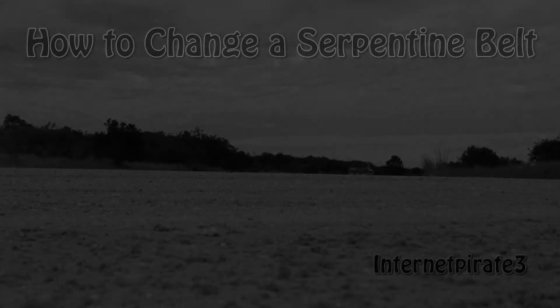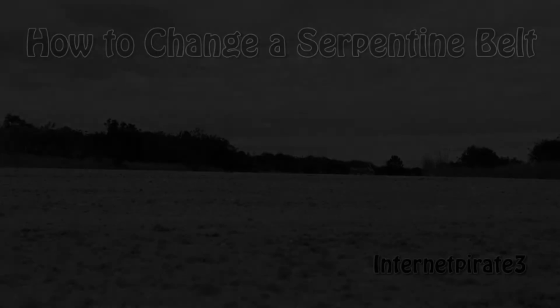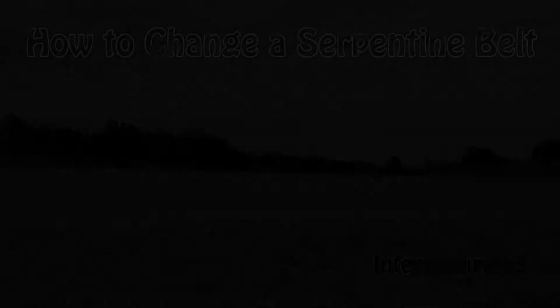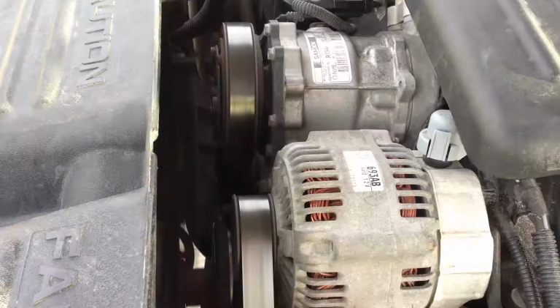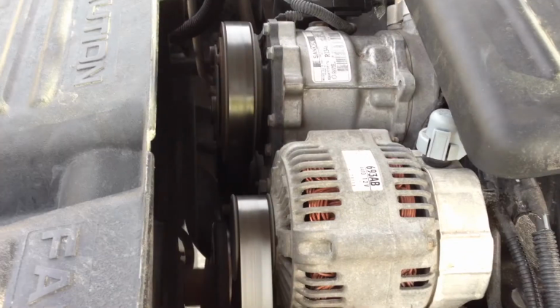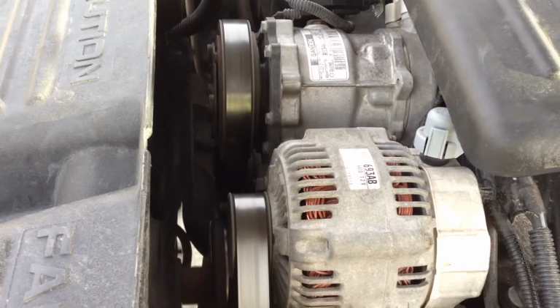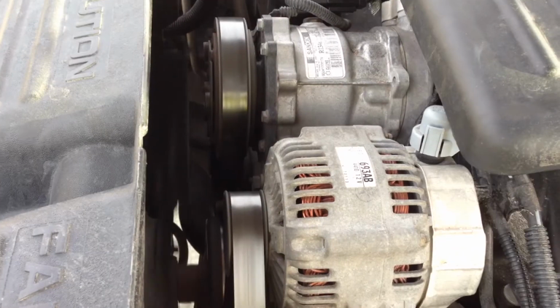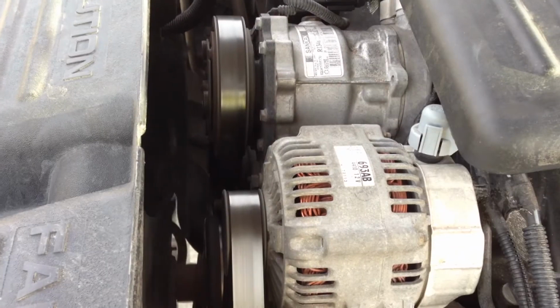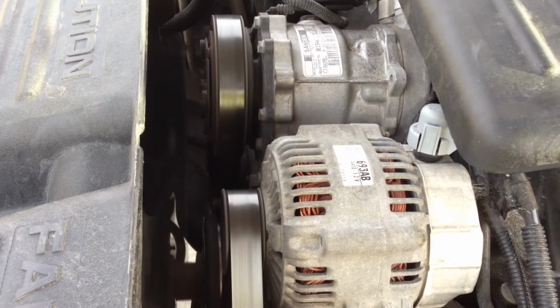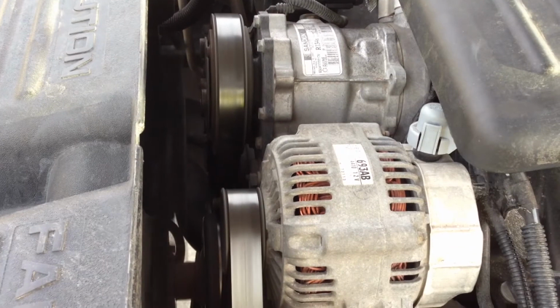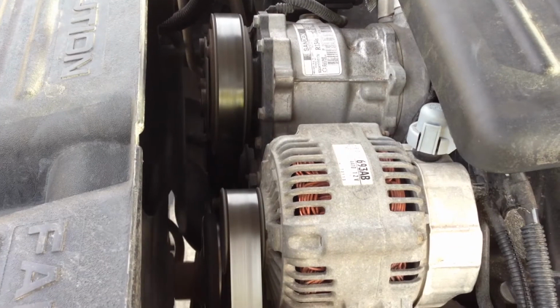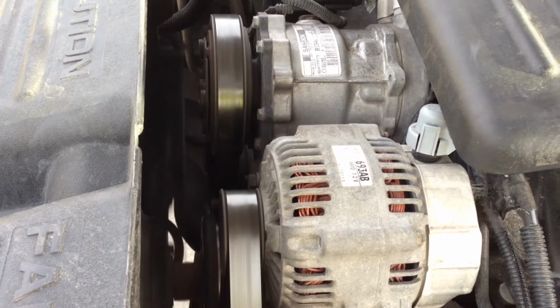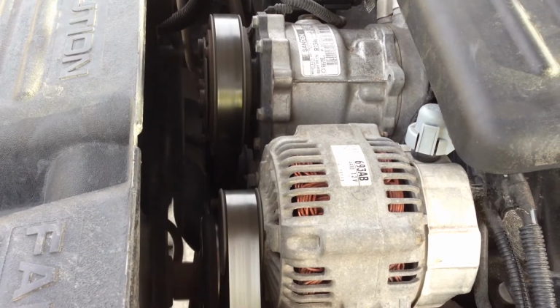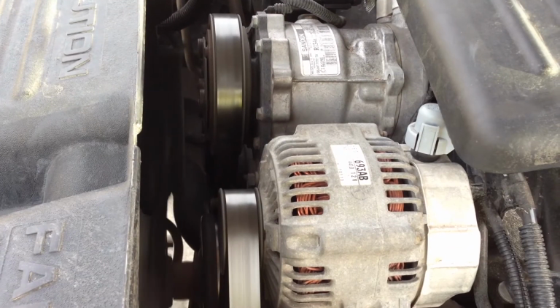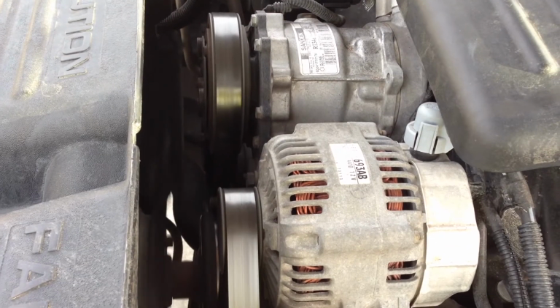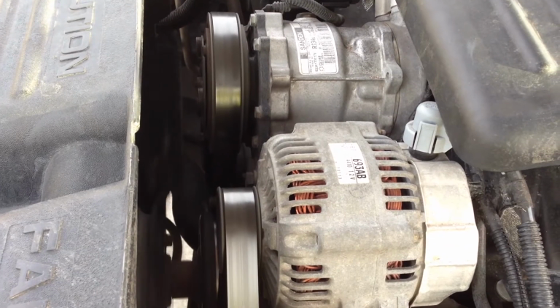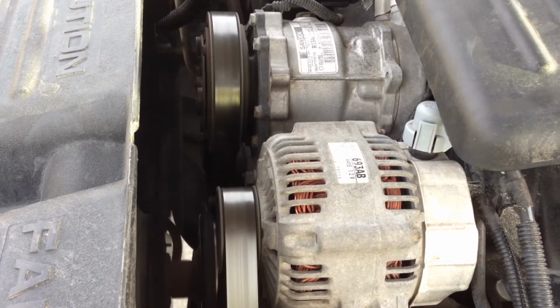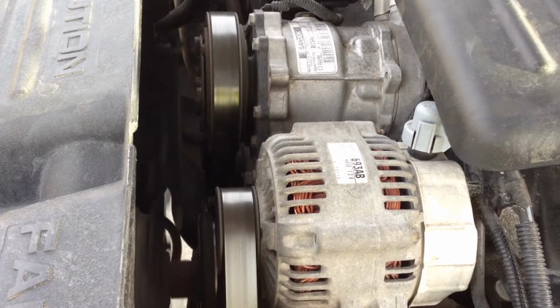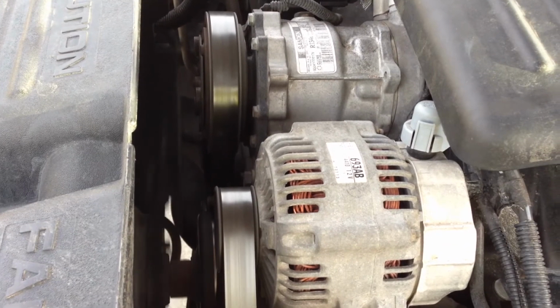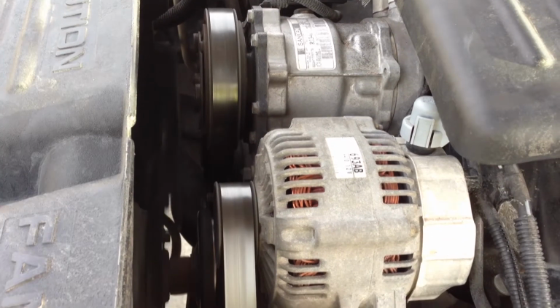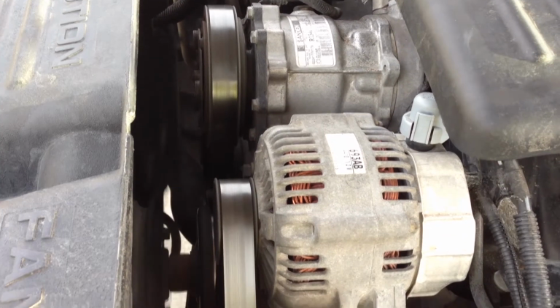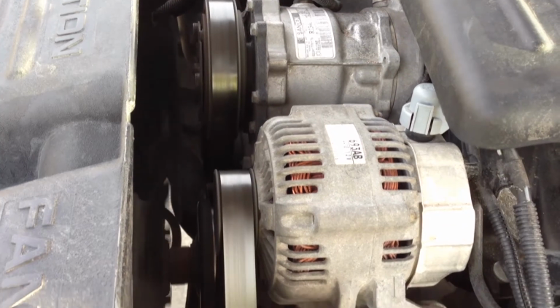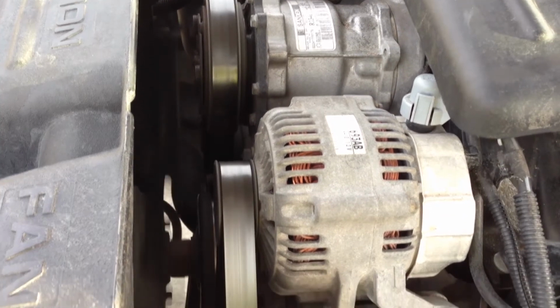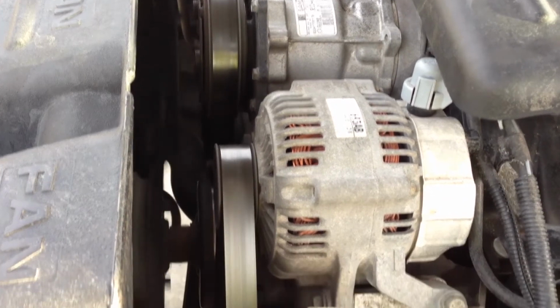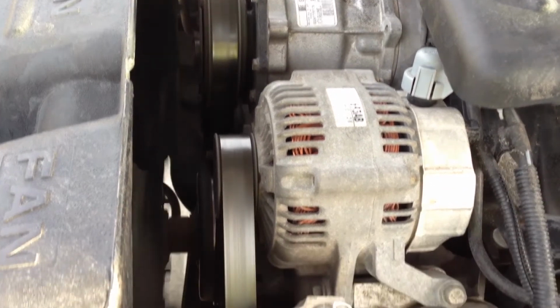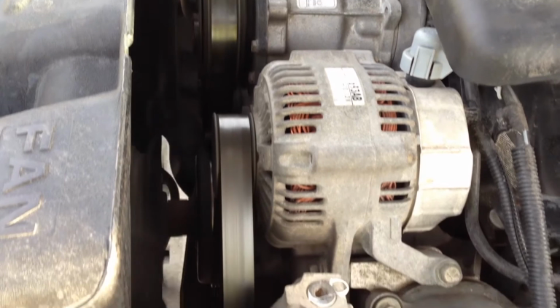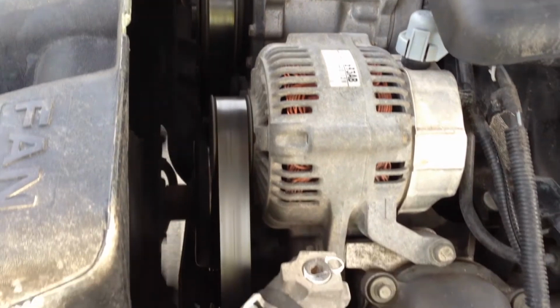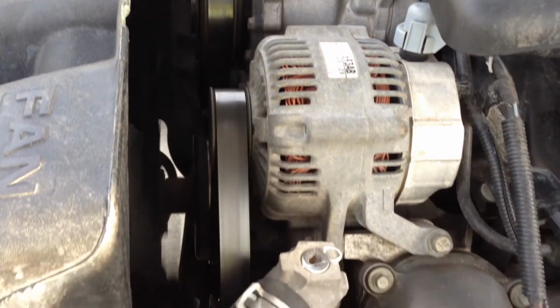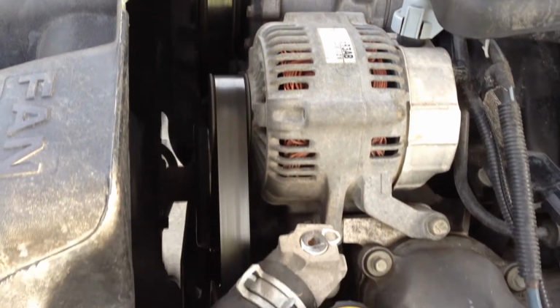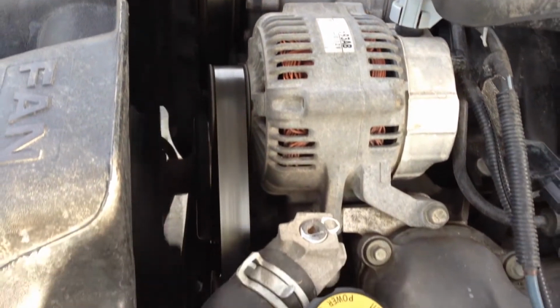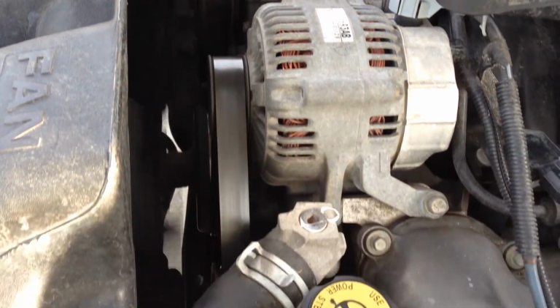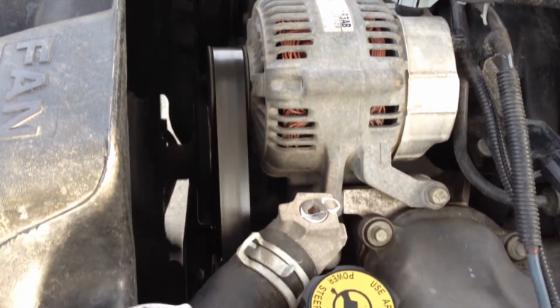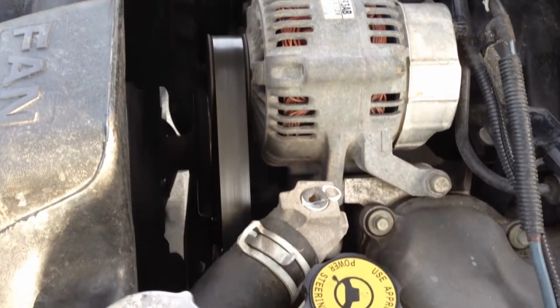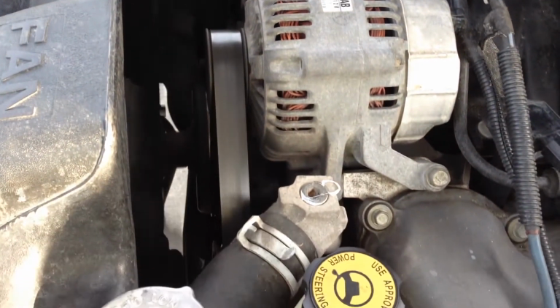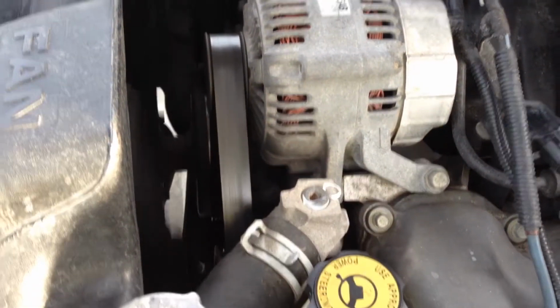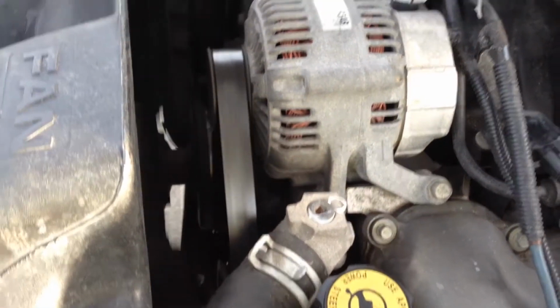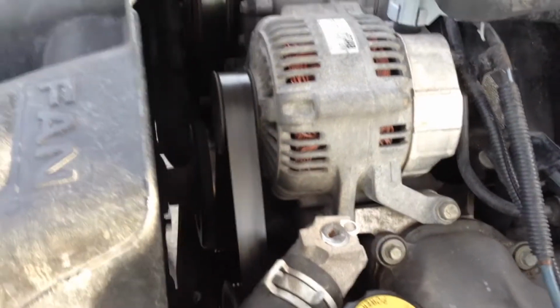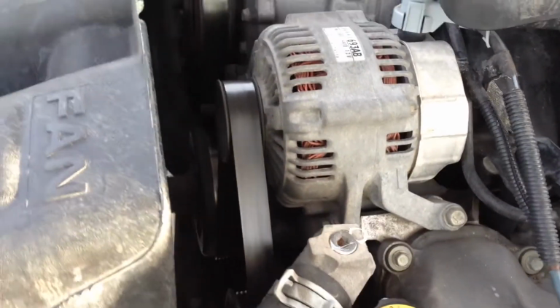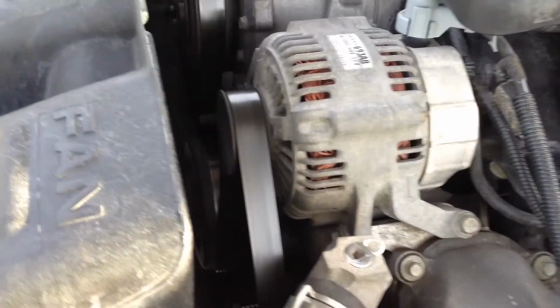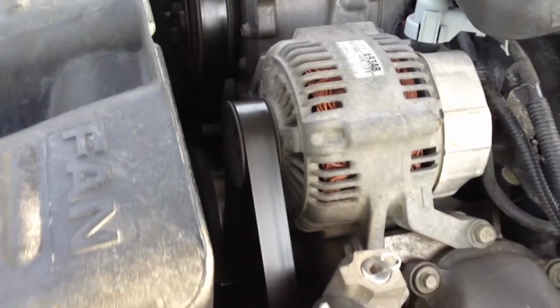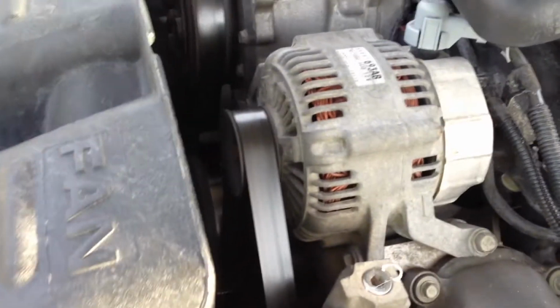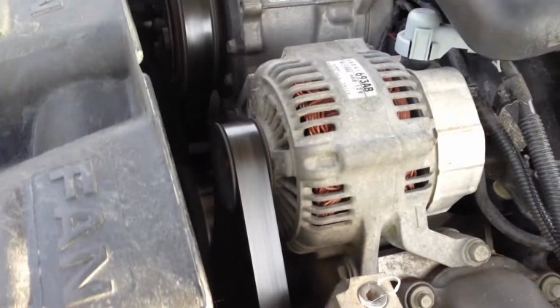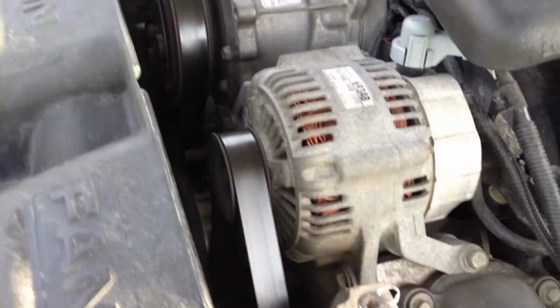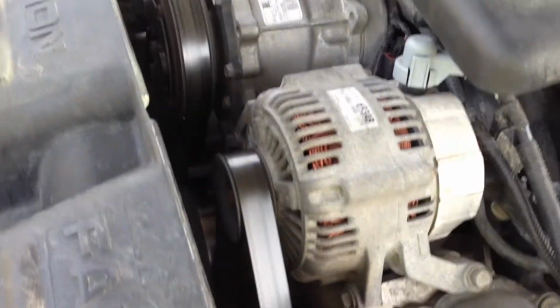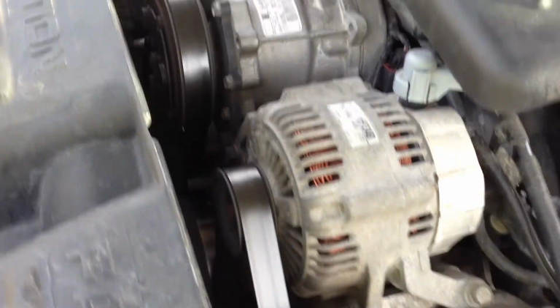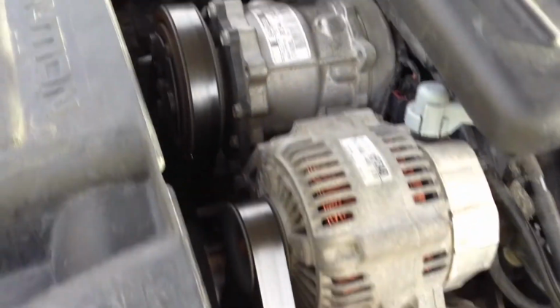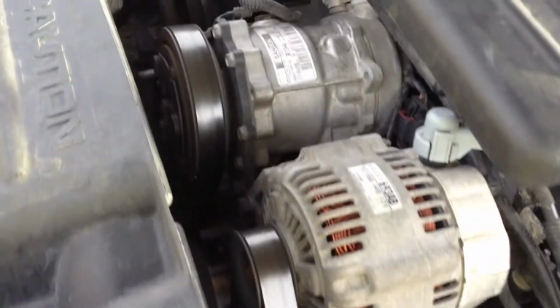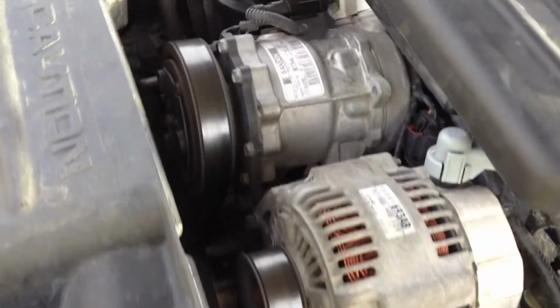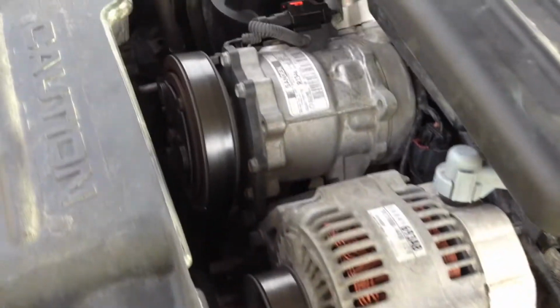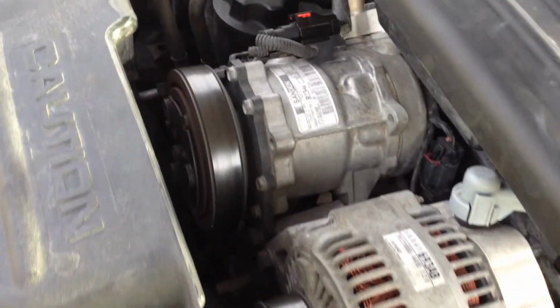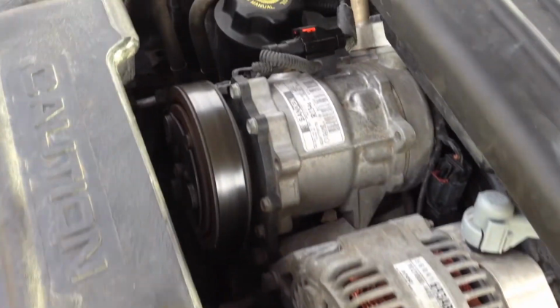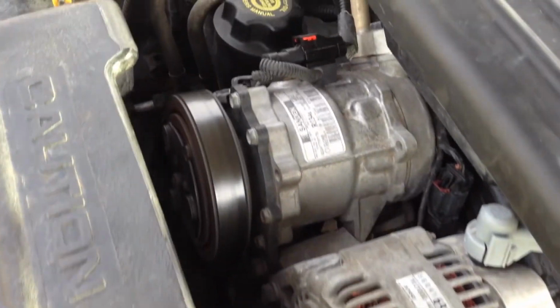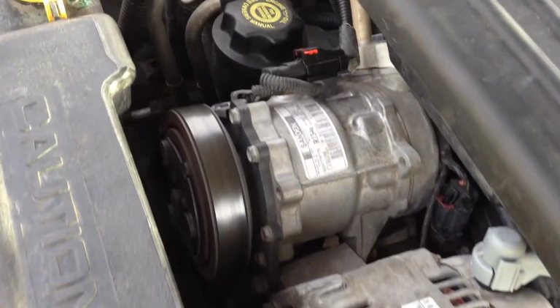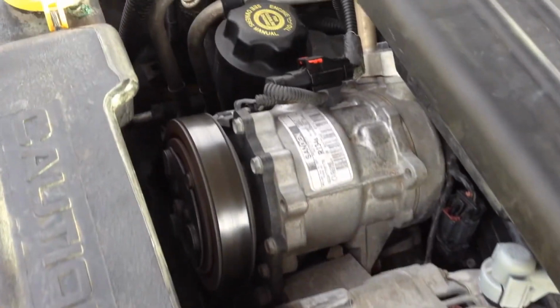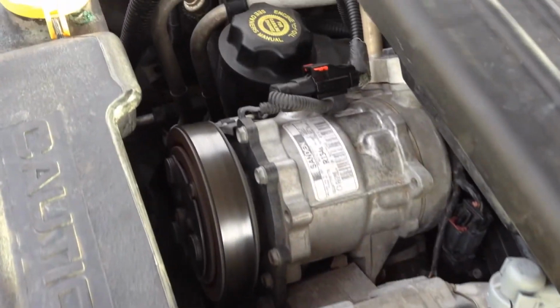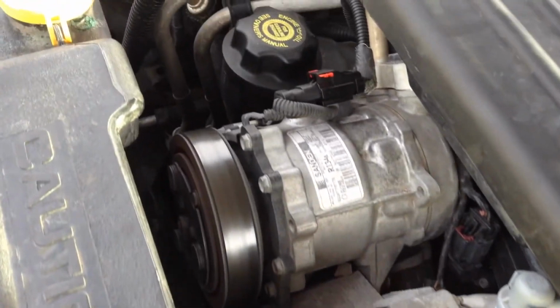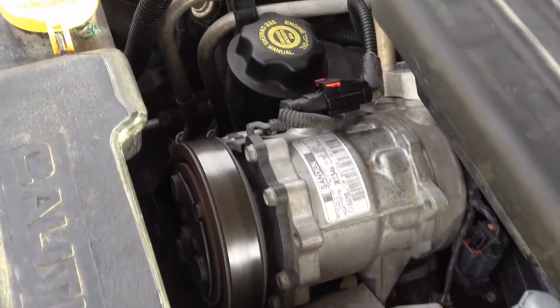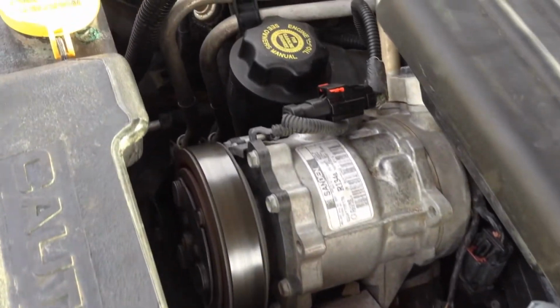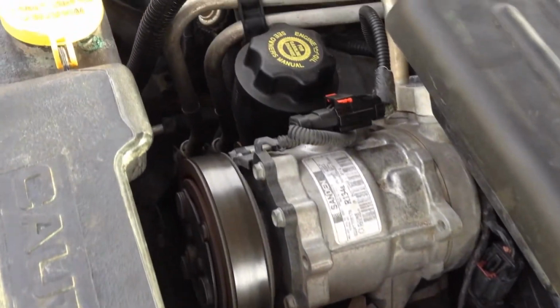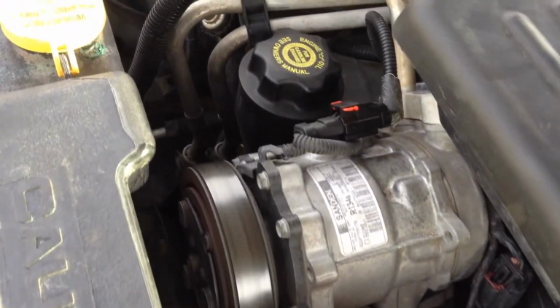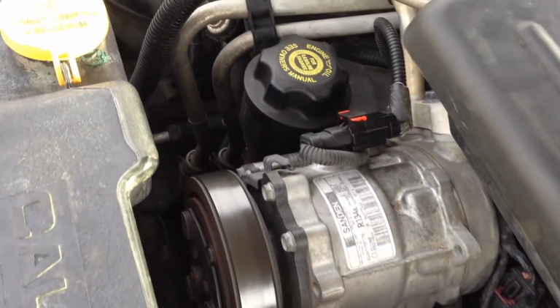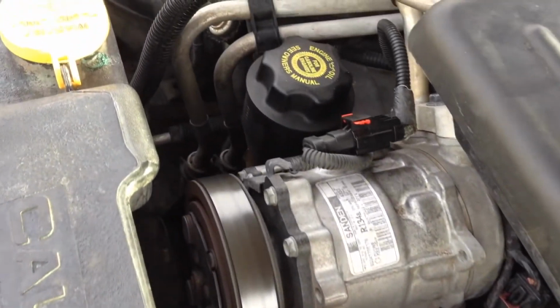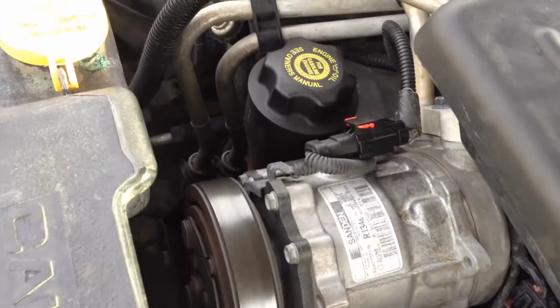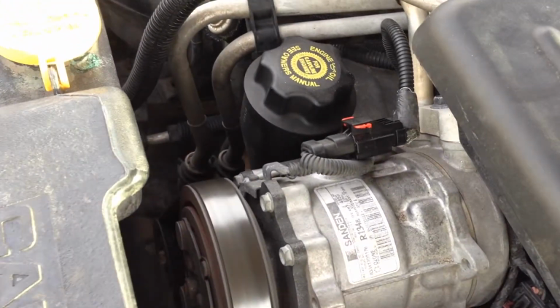If you hear a squeaking noise when your engine is running, you might need to replace your serpentine belt.